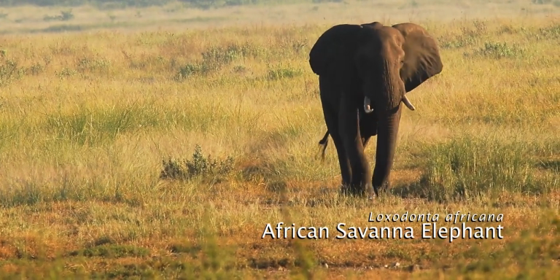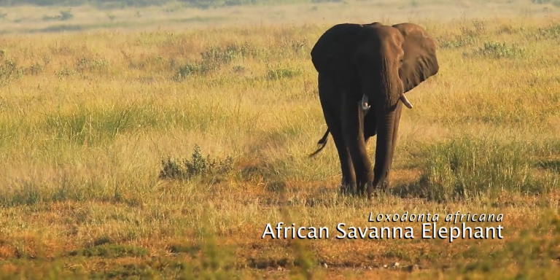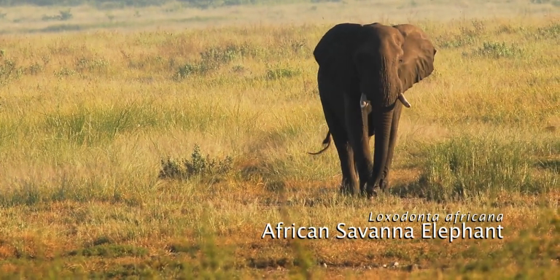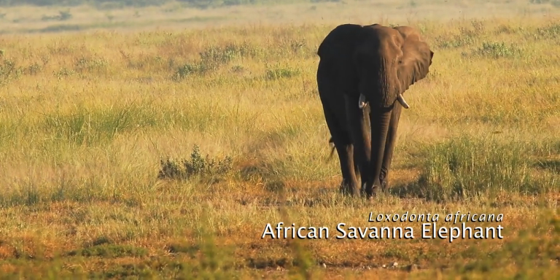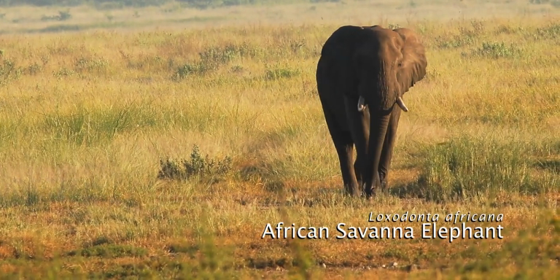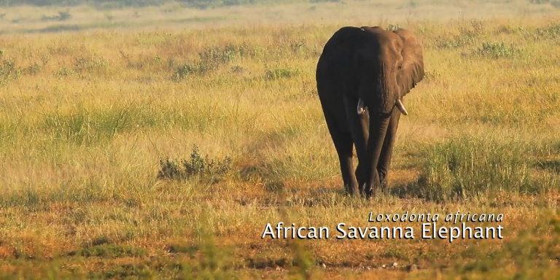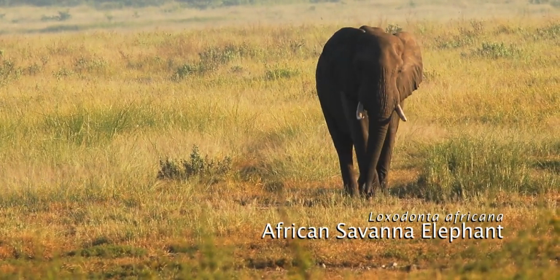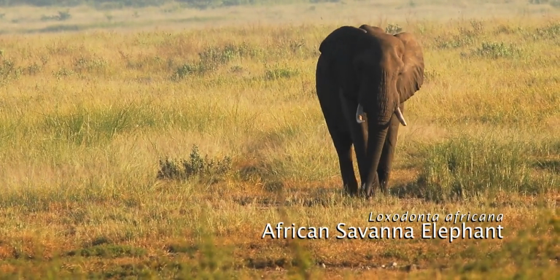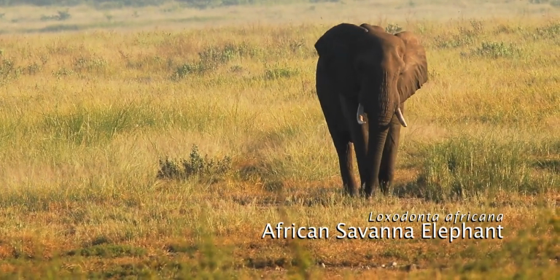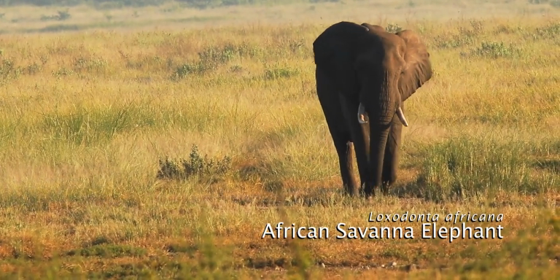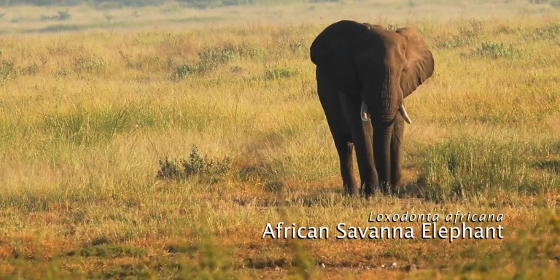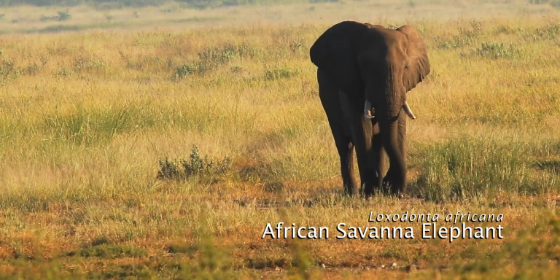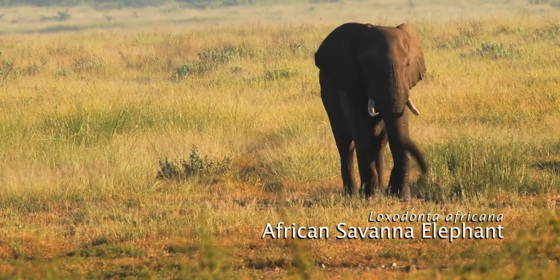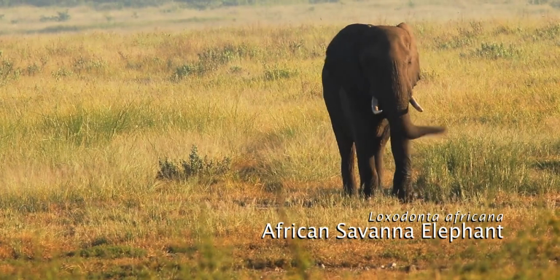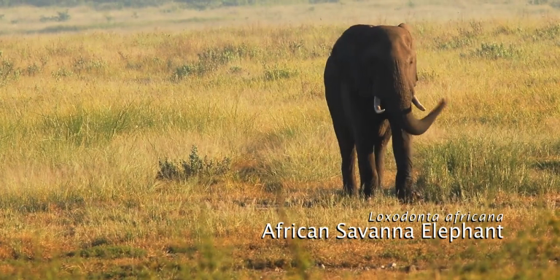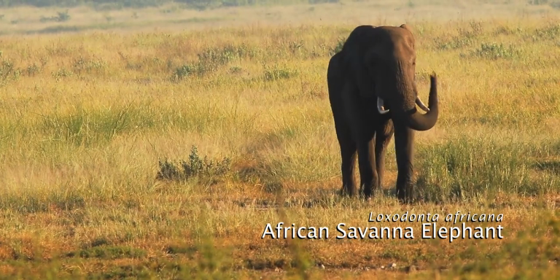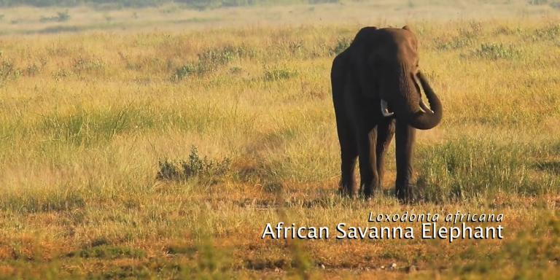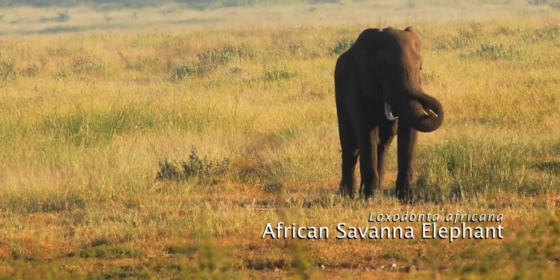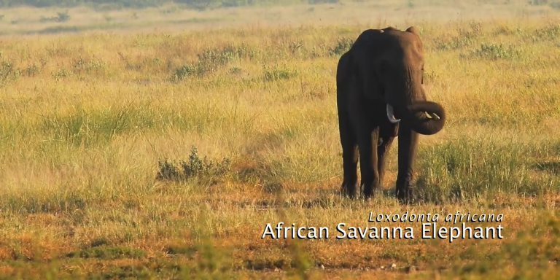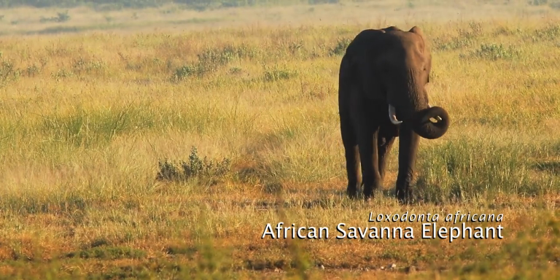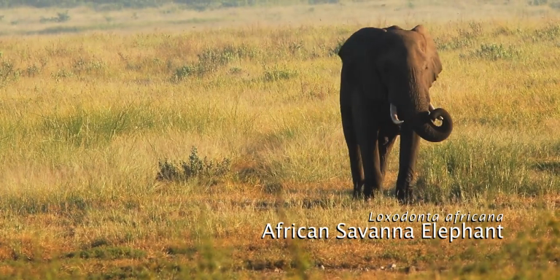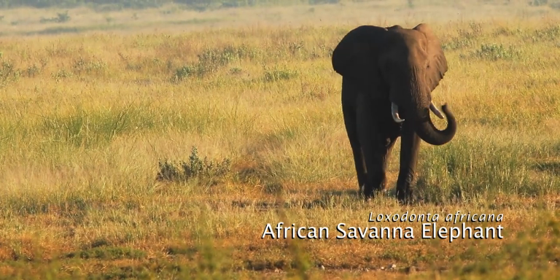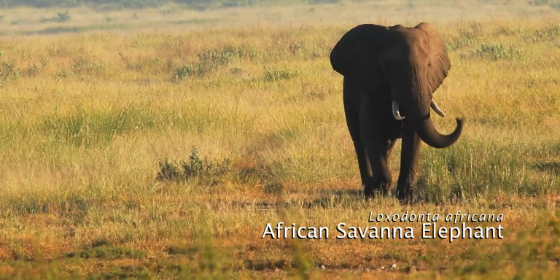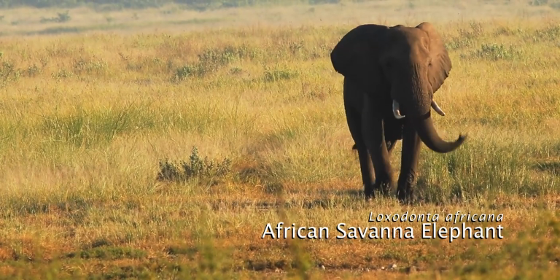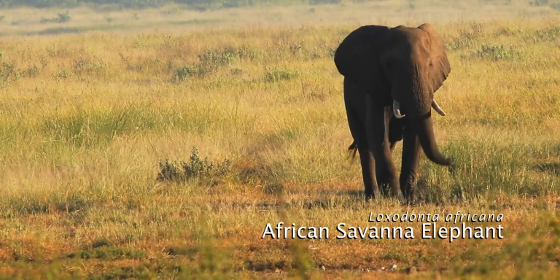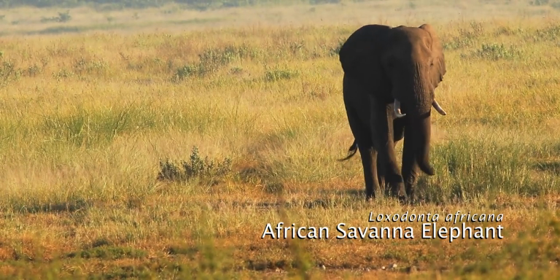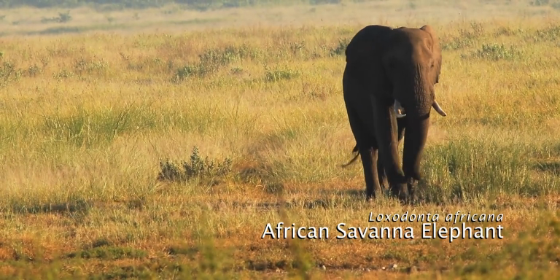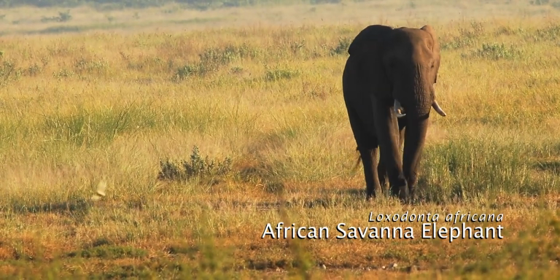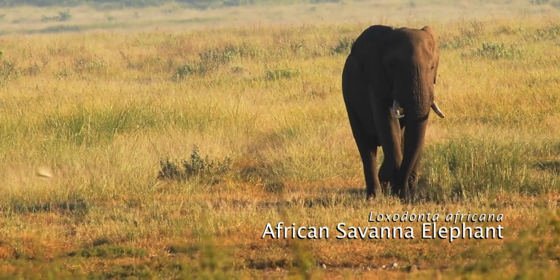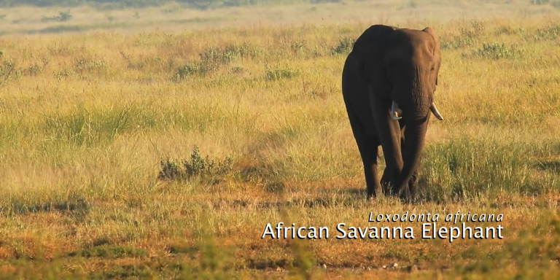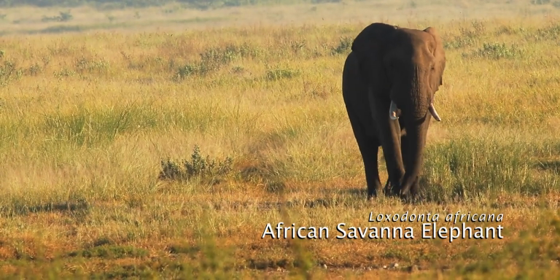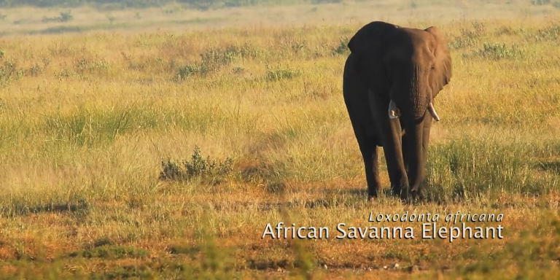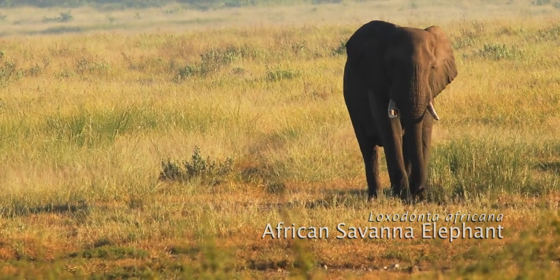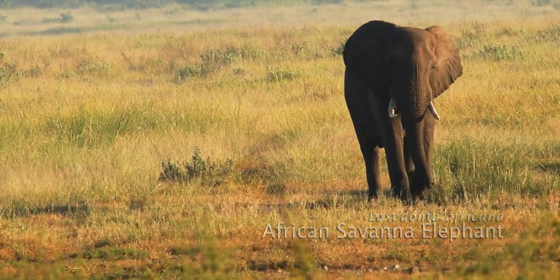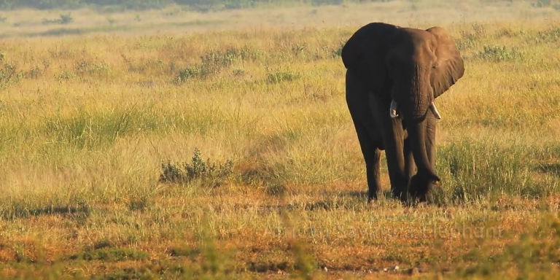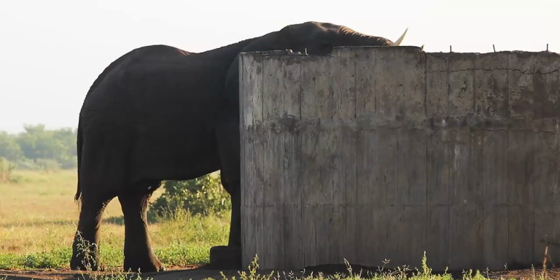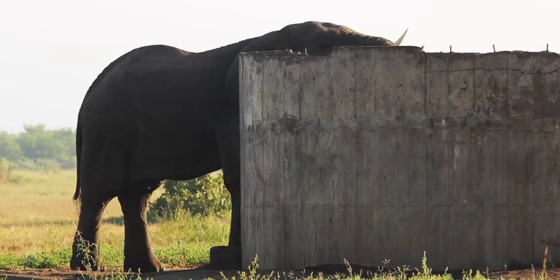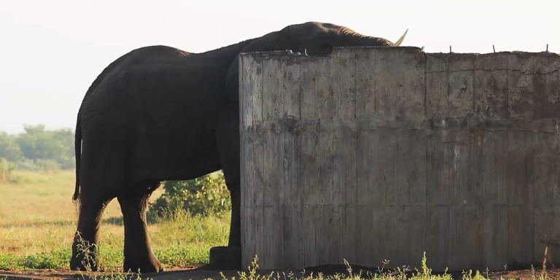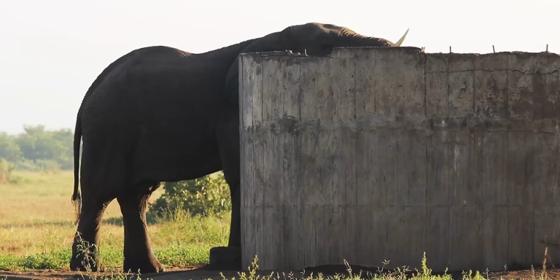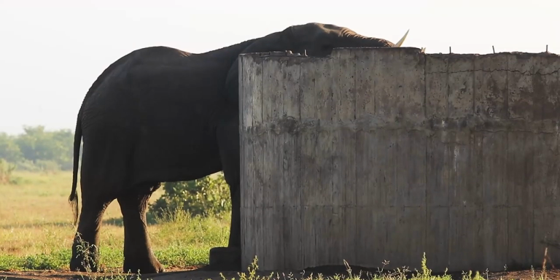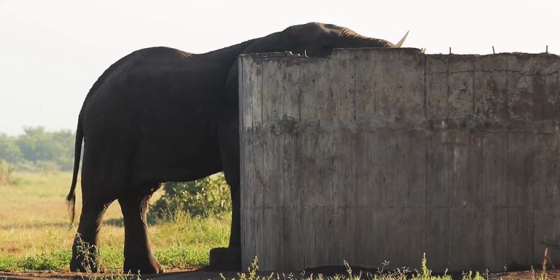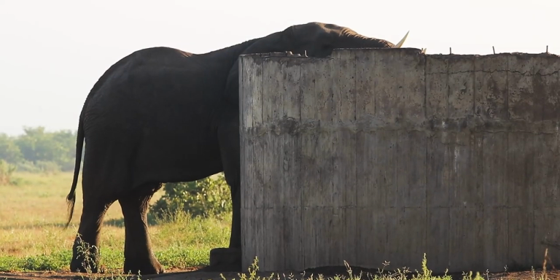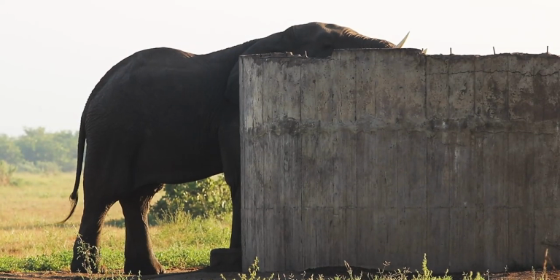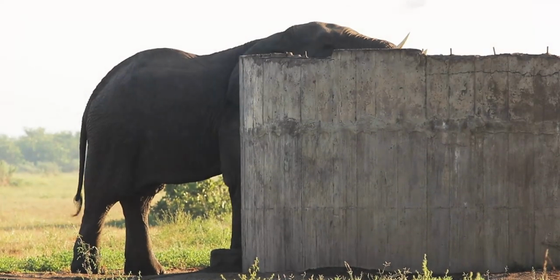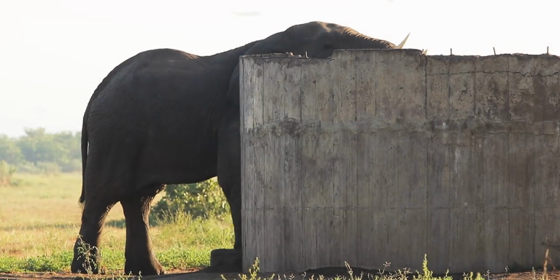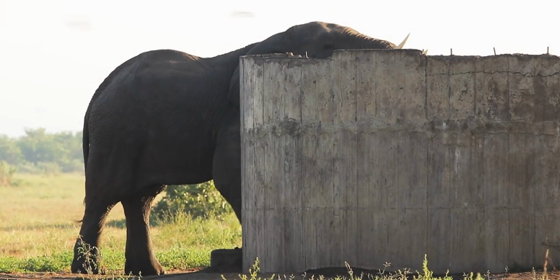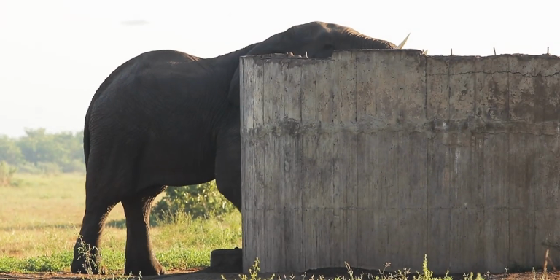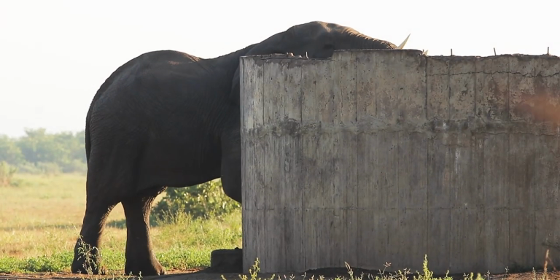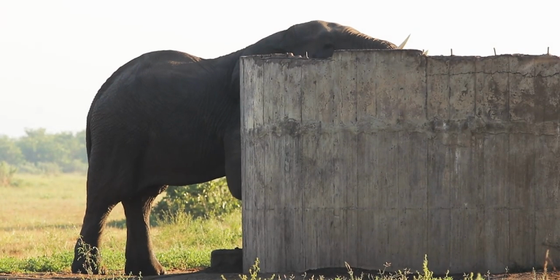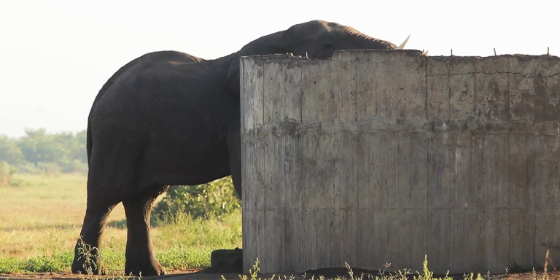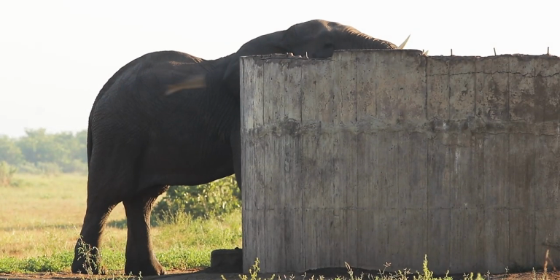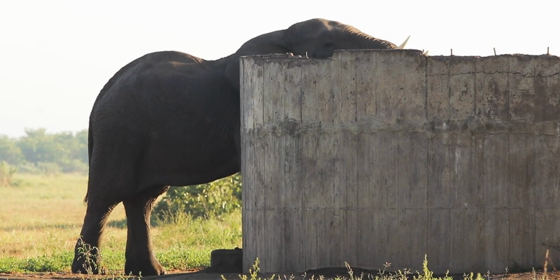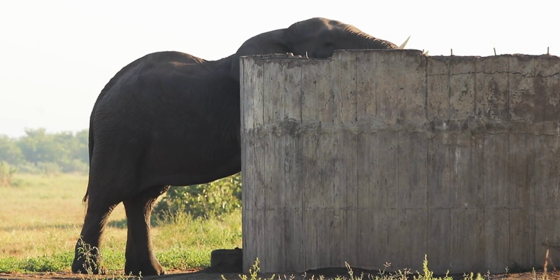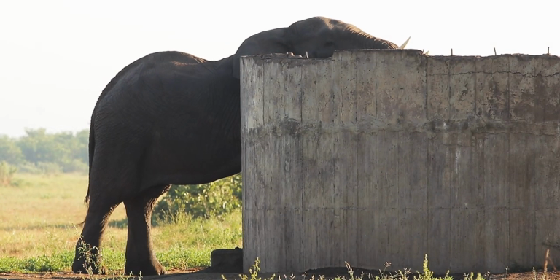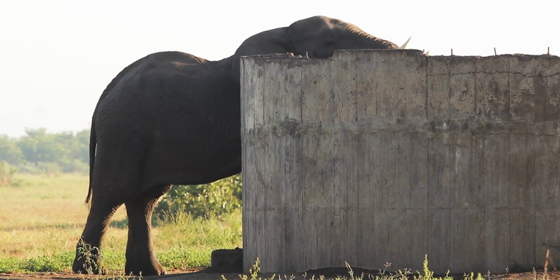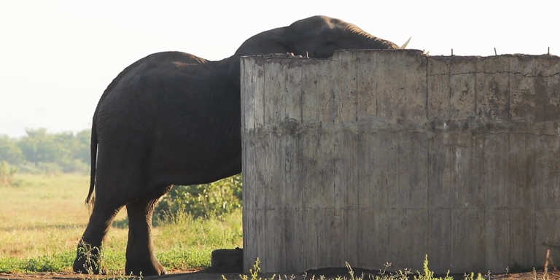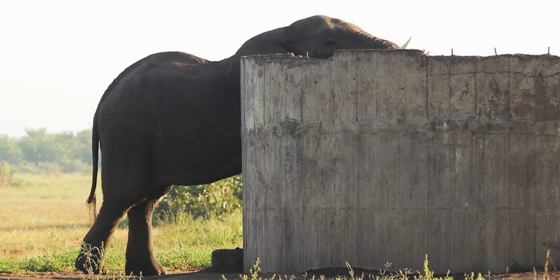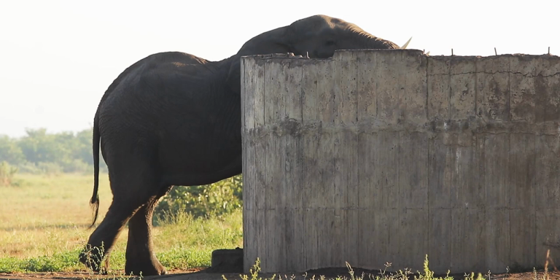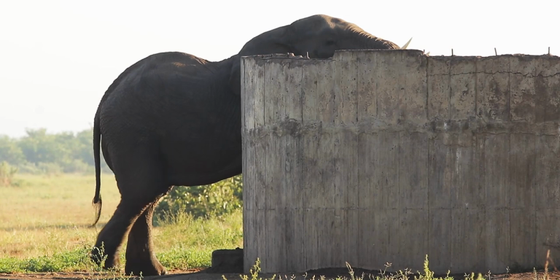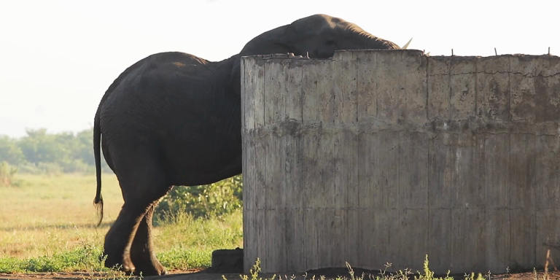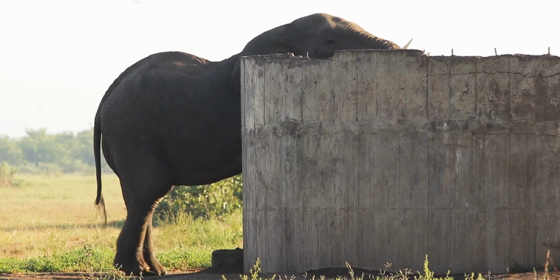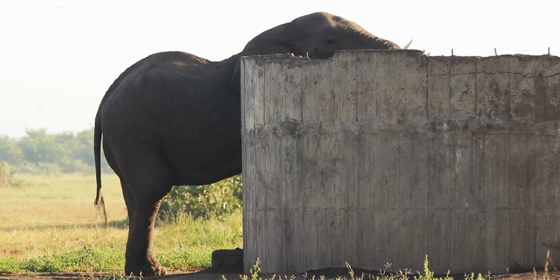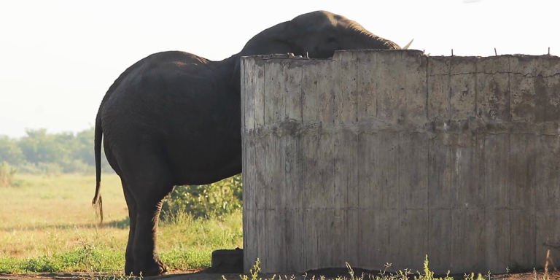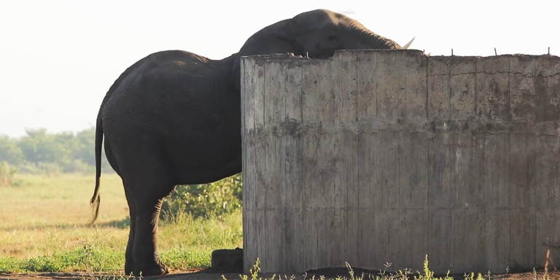We have been watching this large bull elephant slowly approaching from far to come and have a drink of water in the cement dam.